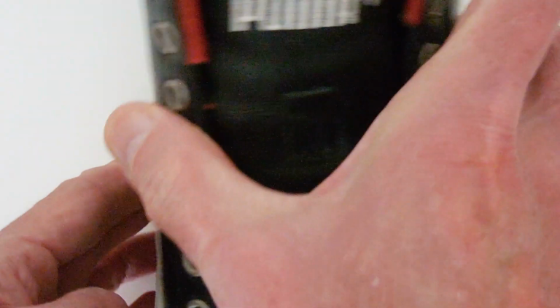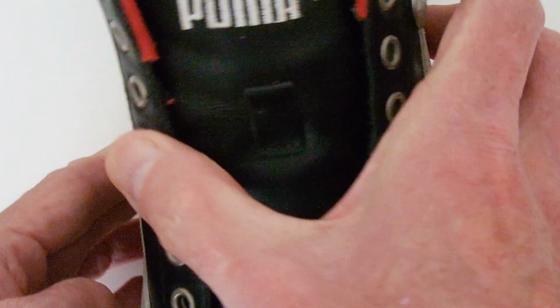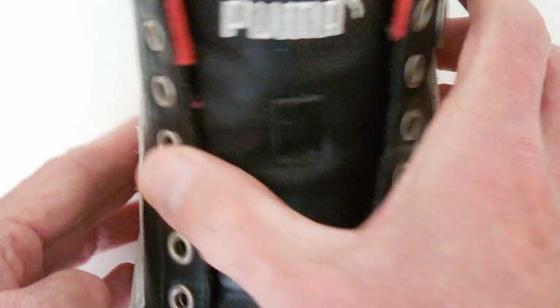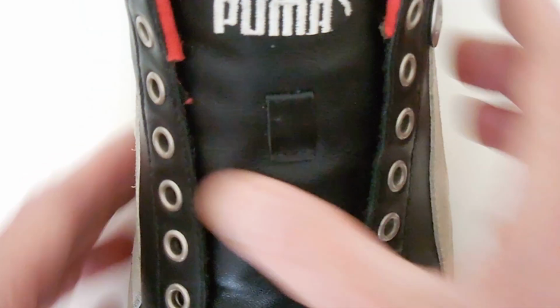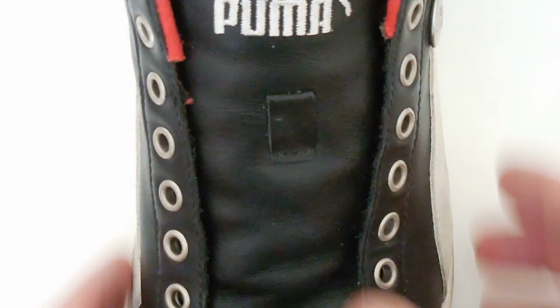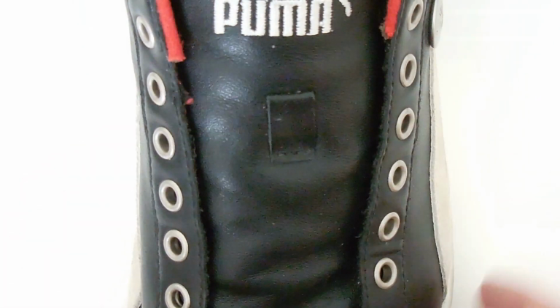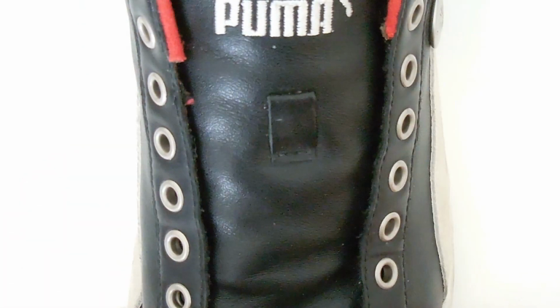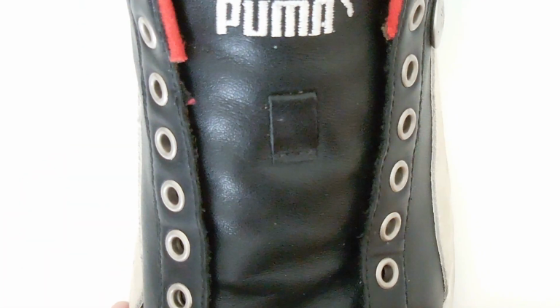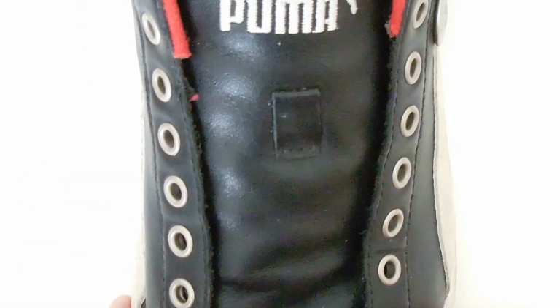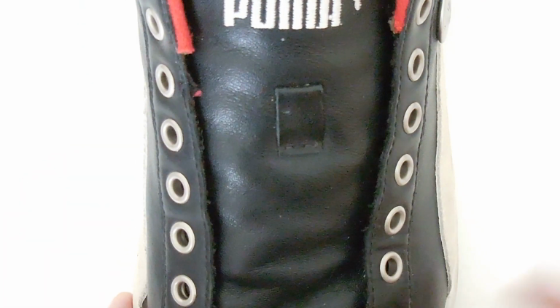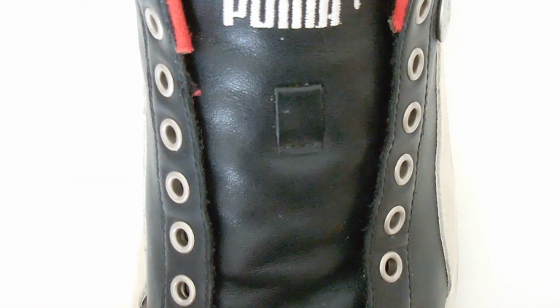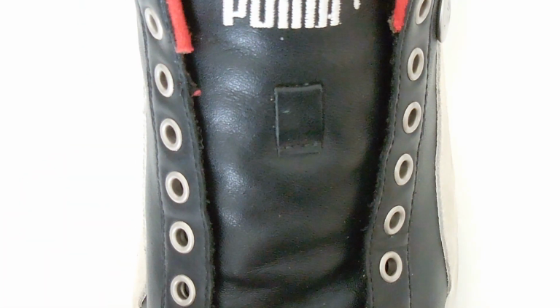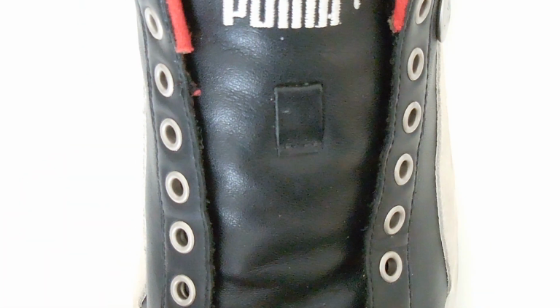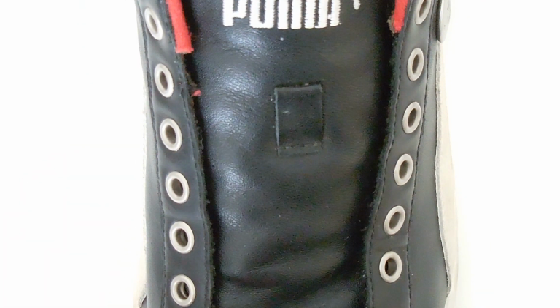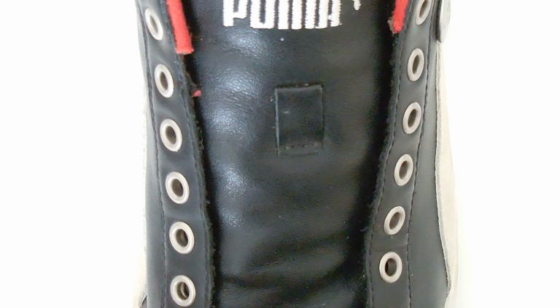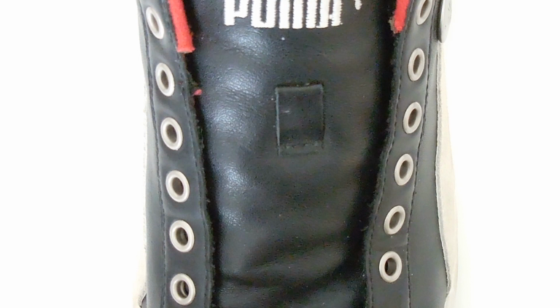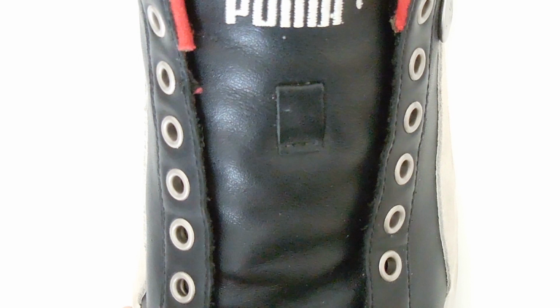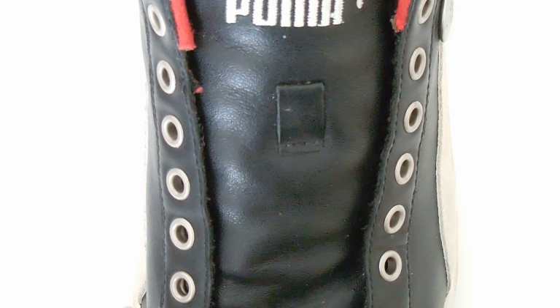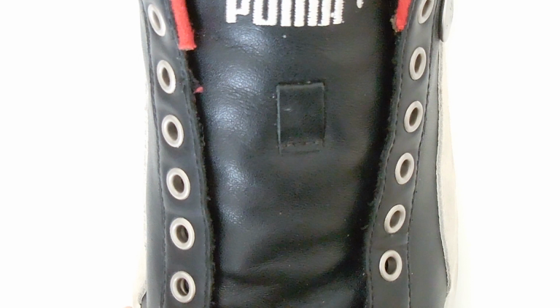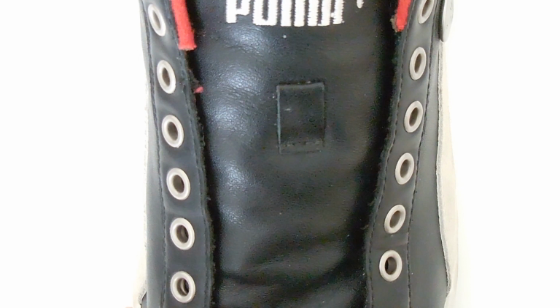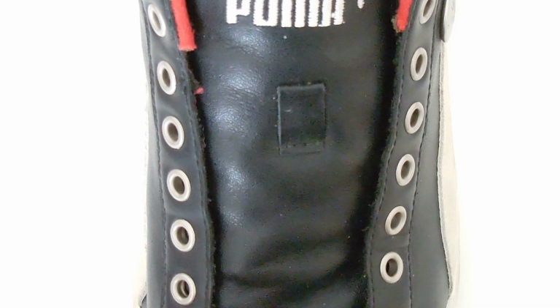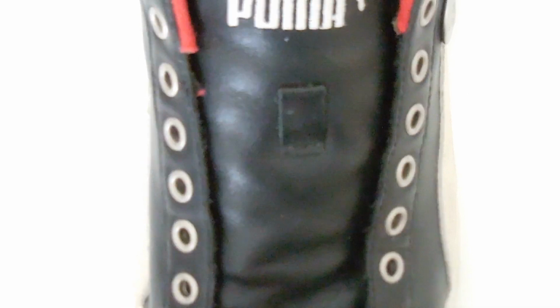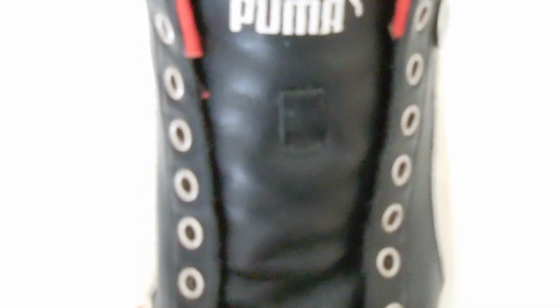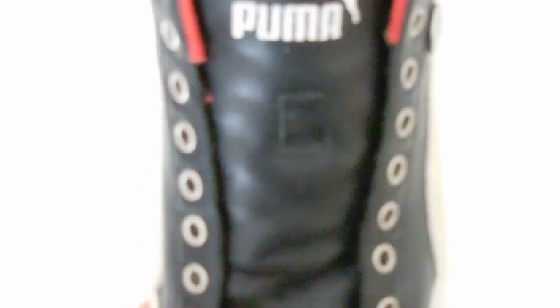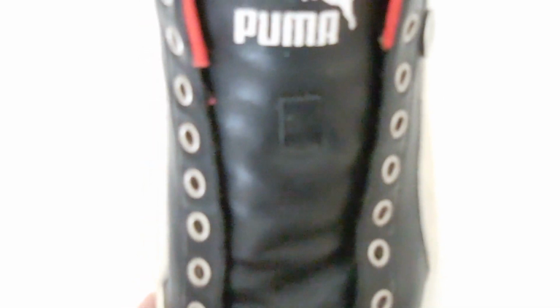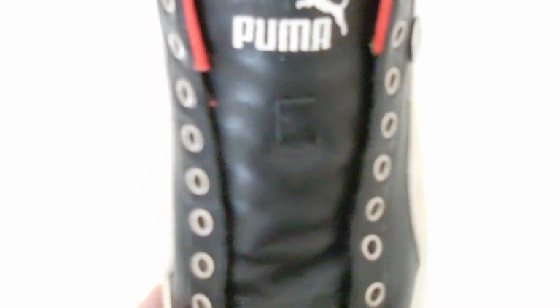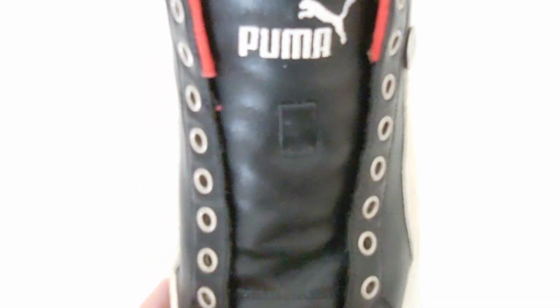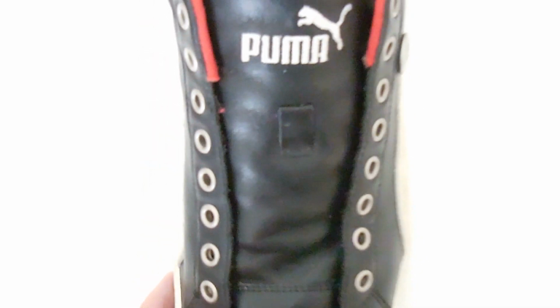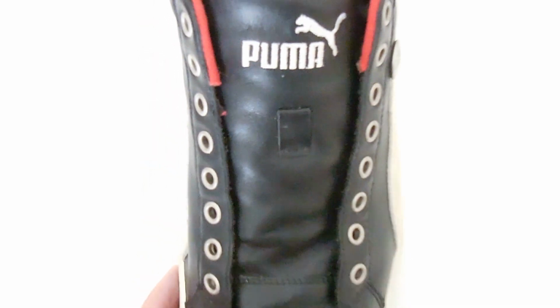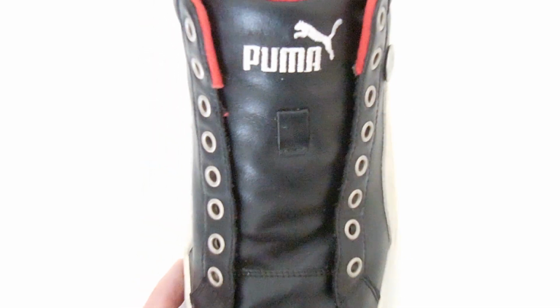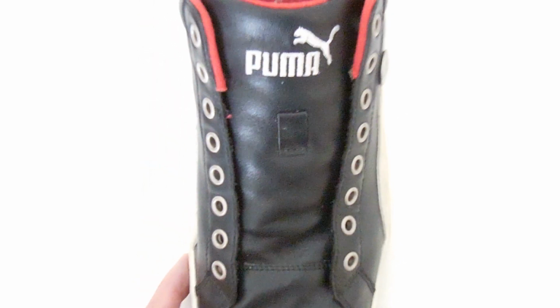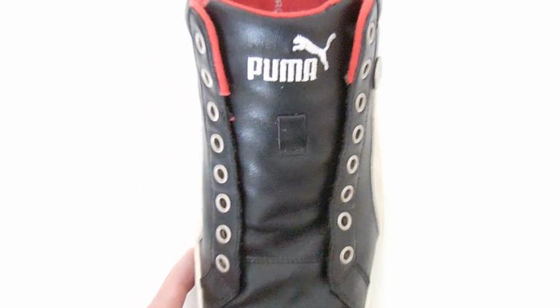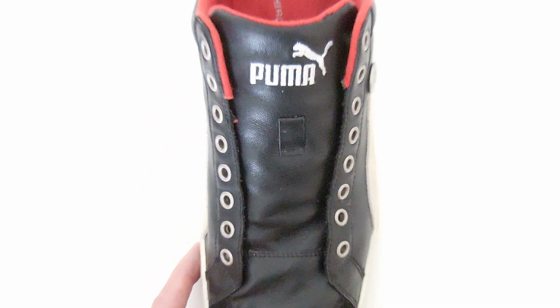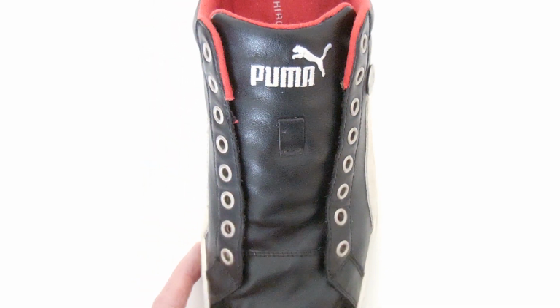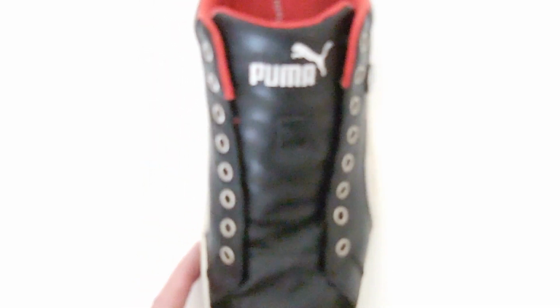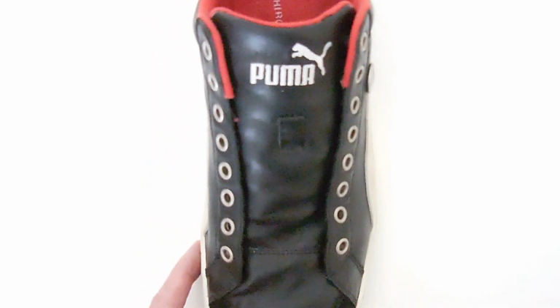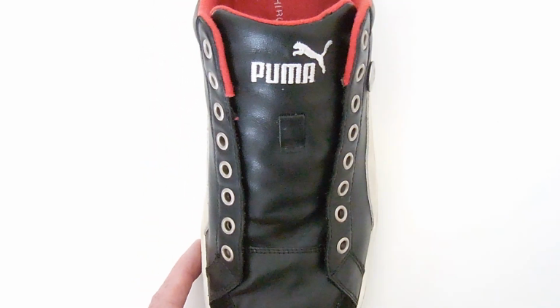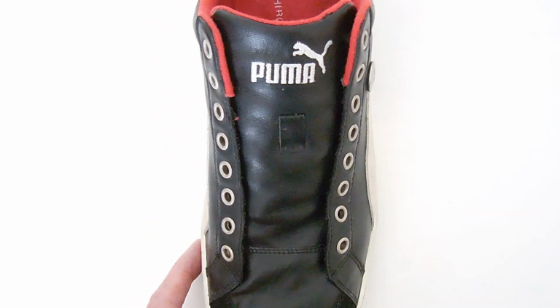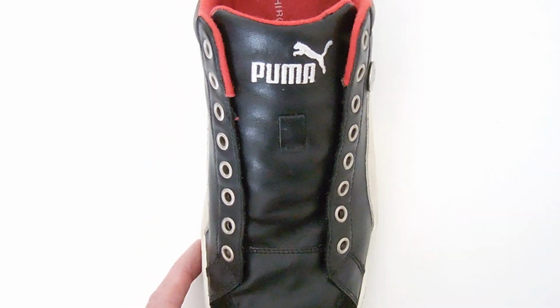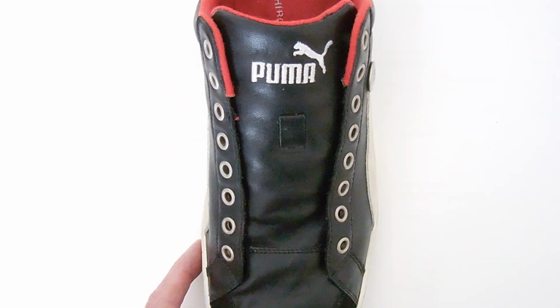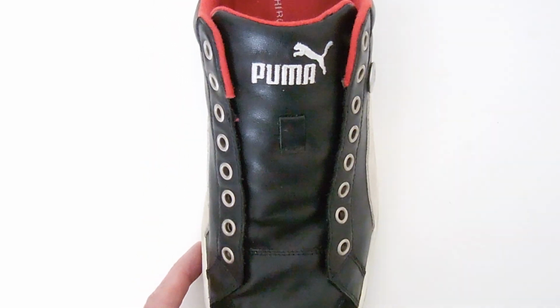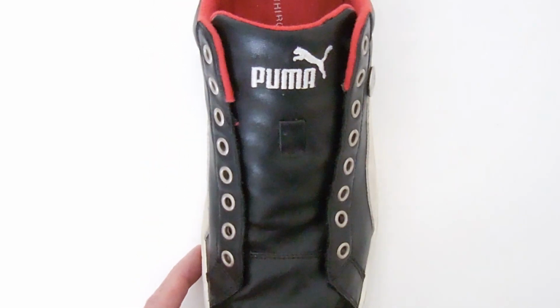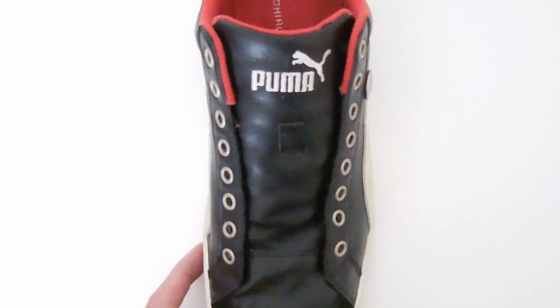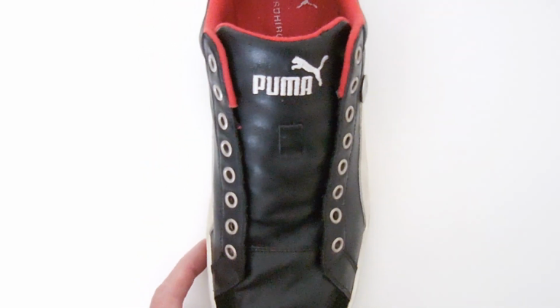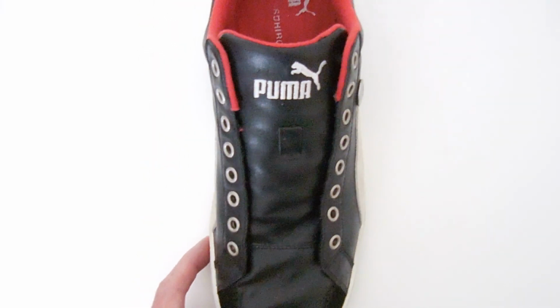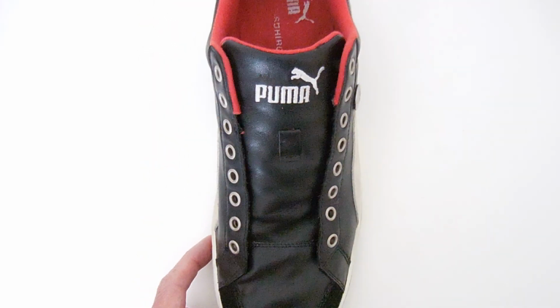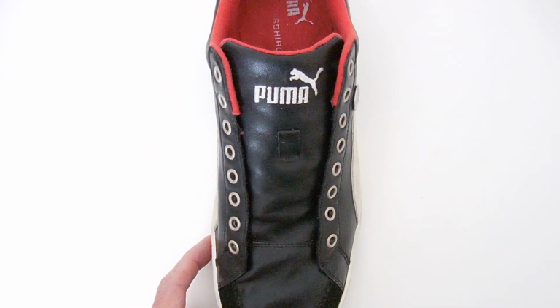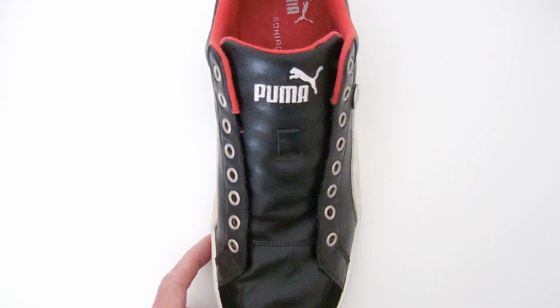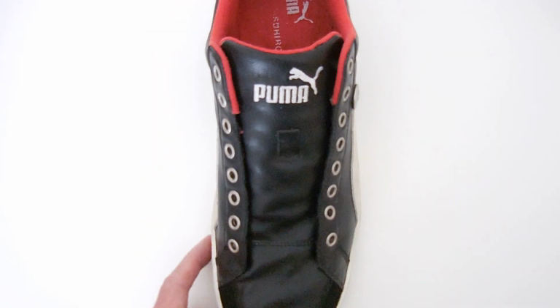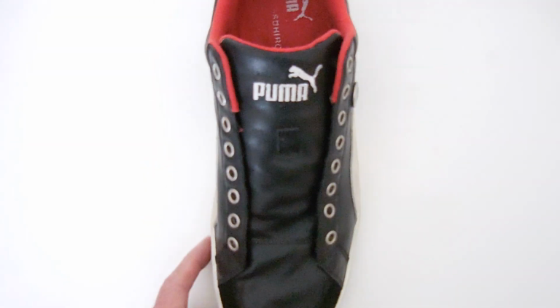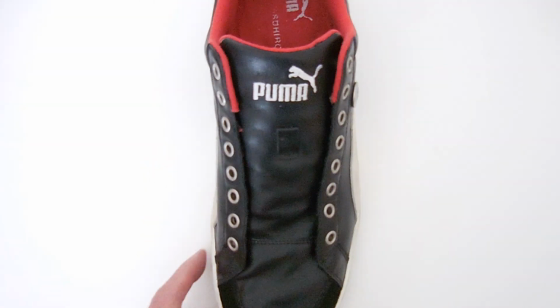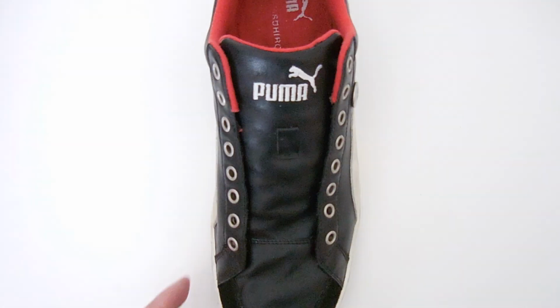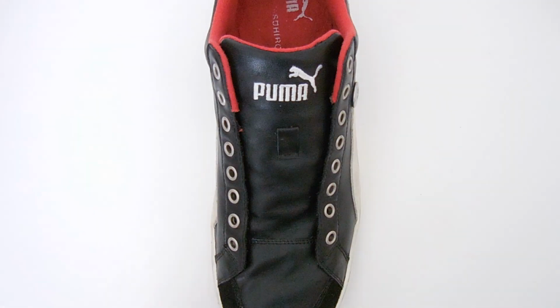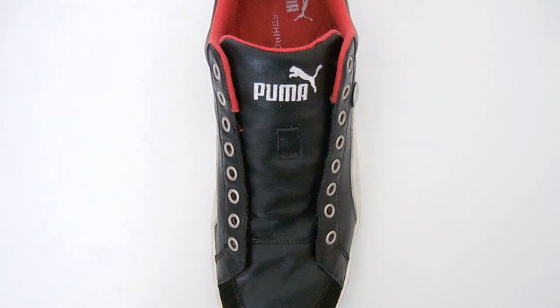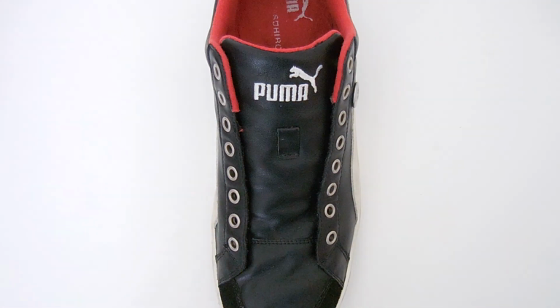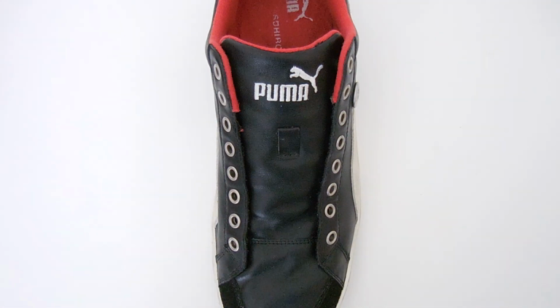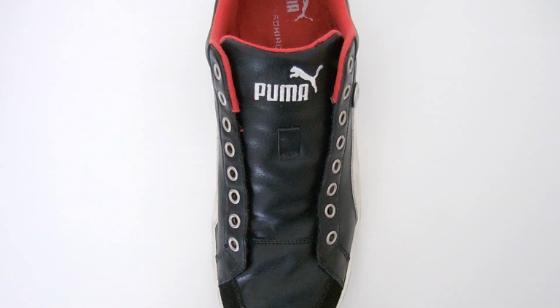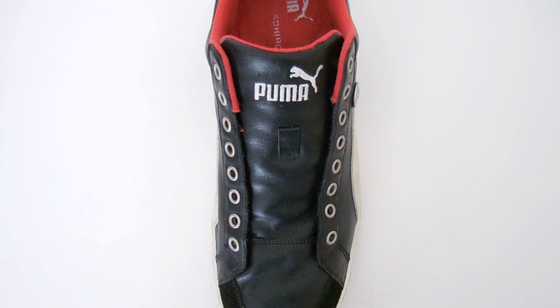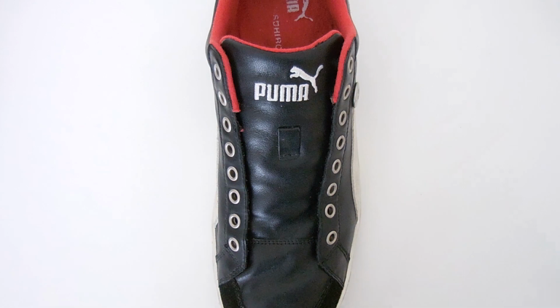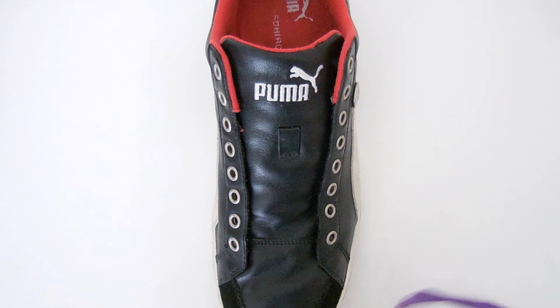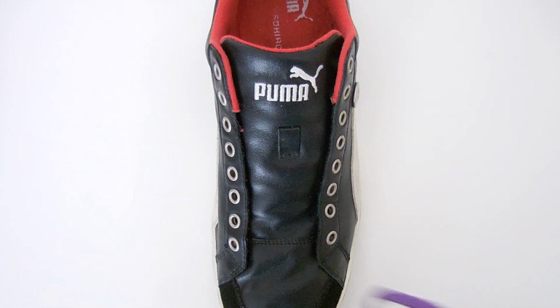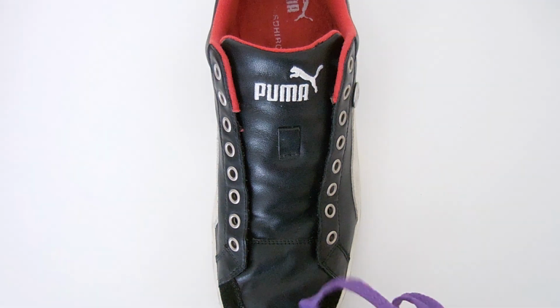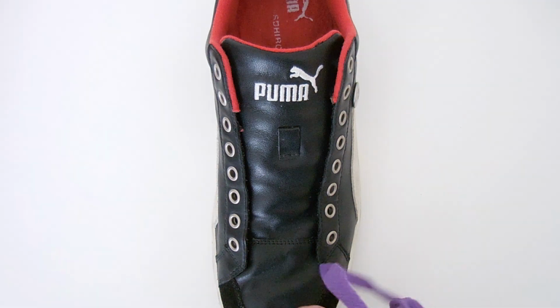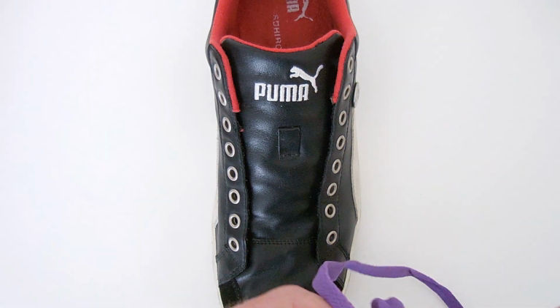Now let's look at that on a real shoe. Just zoom out a little, and we'll begin.